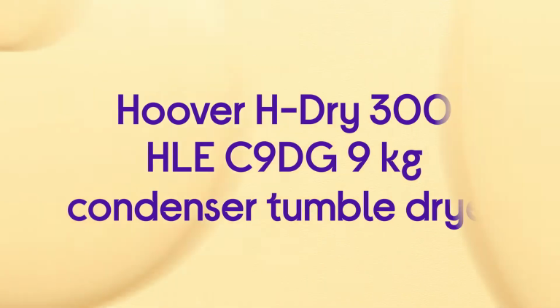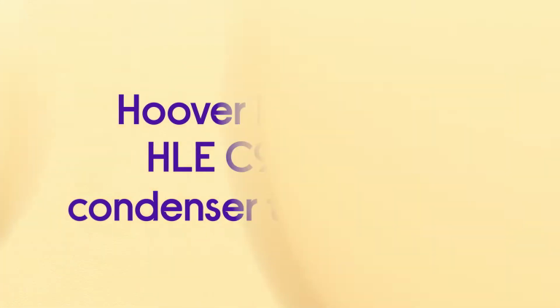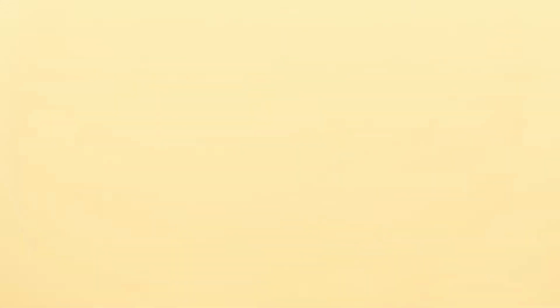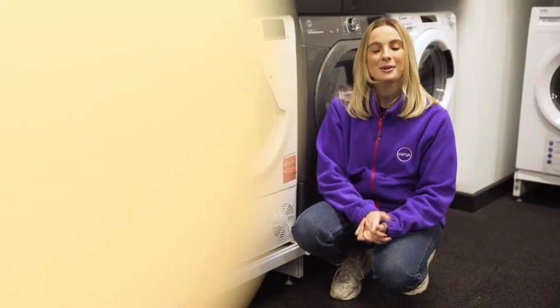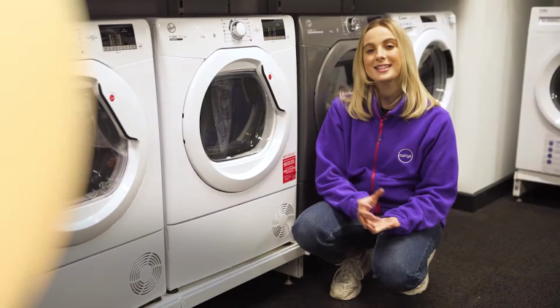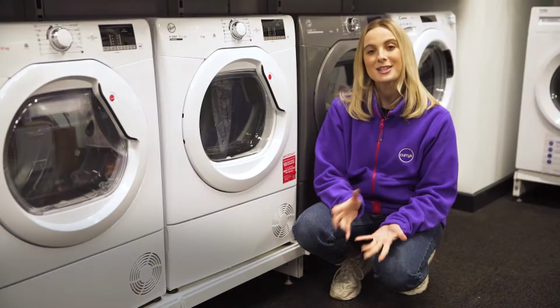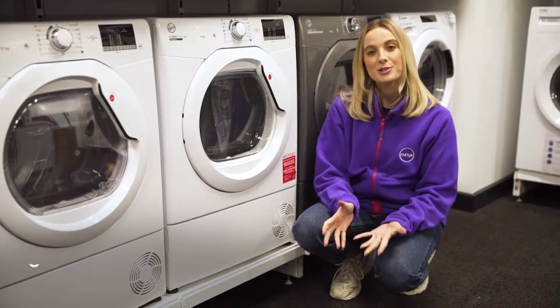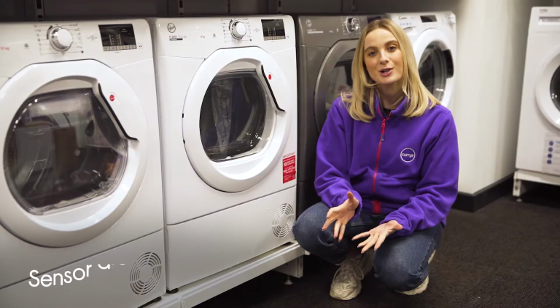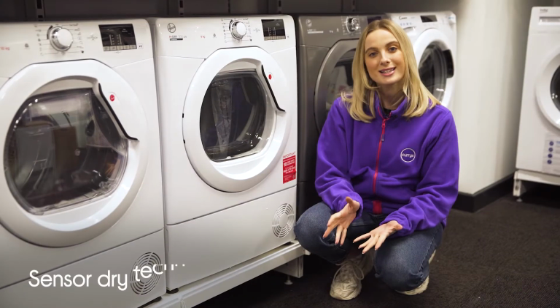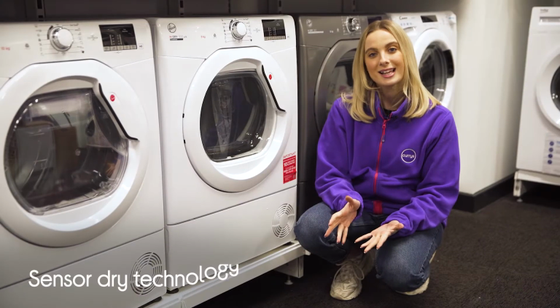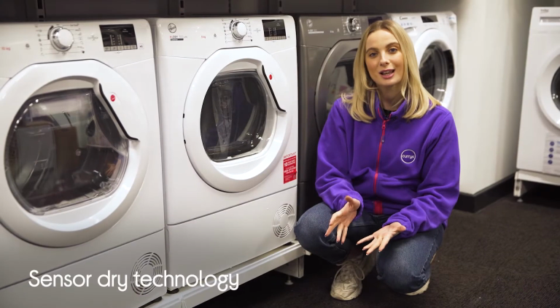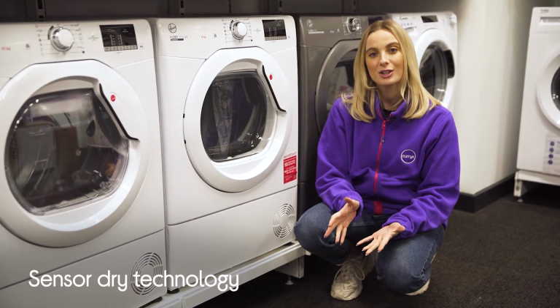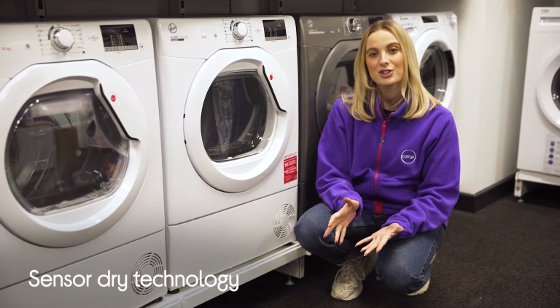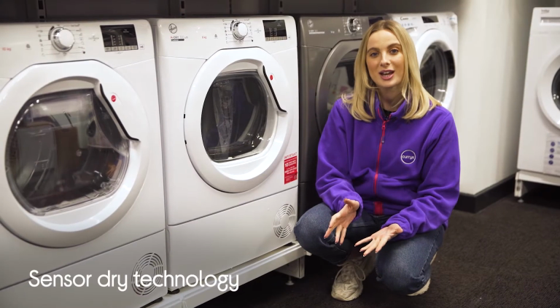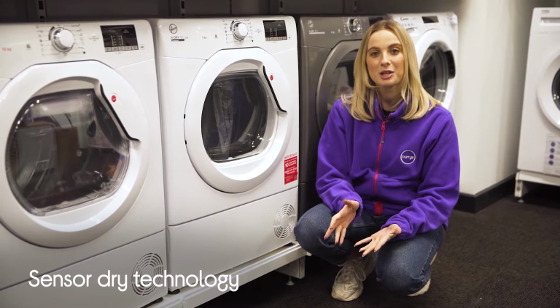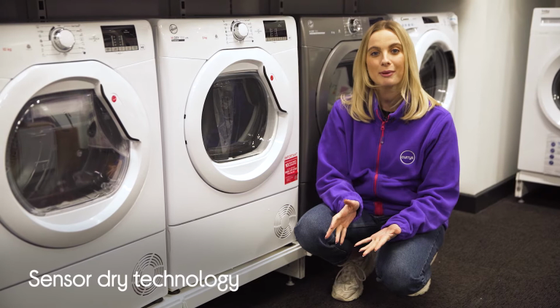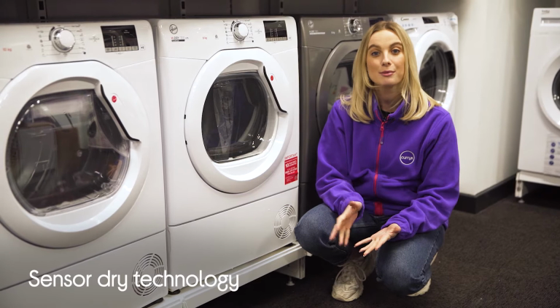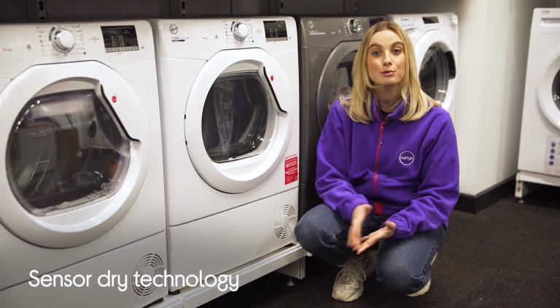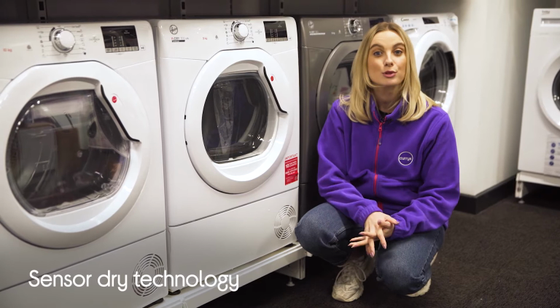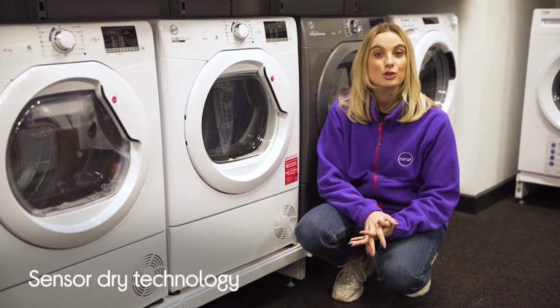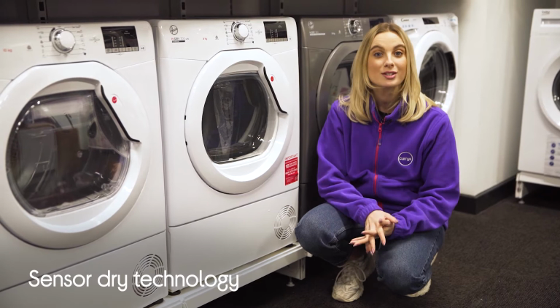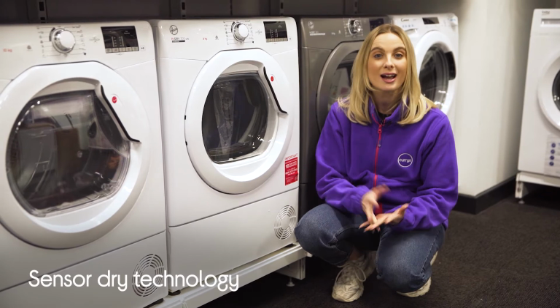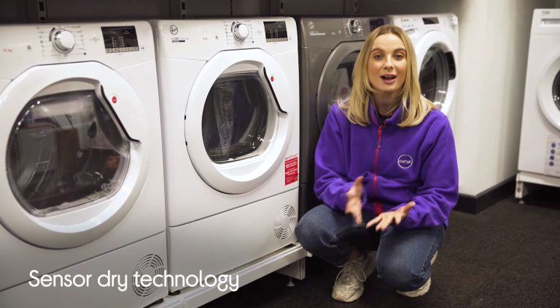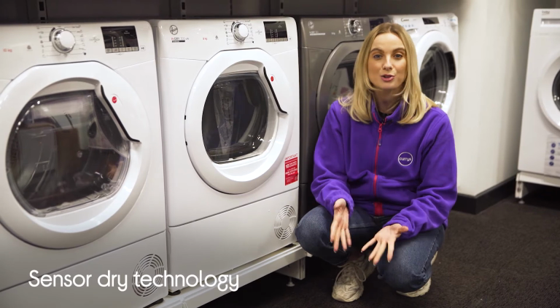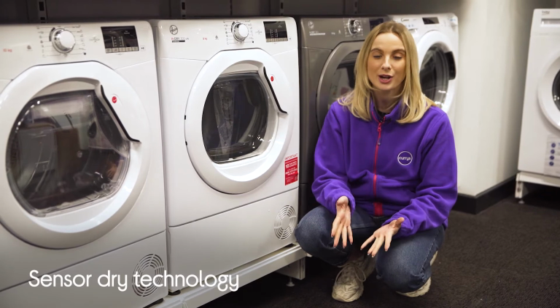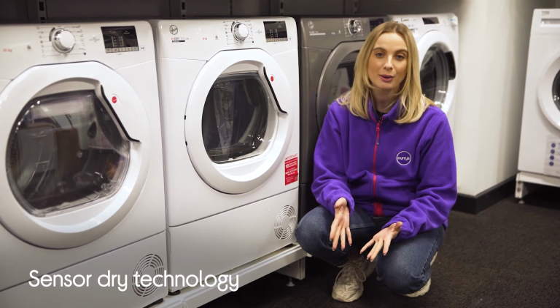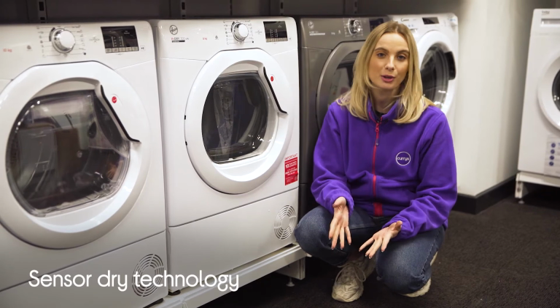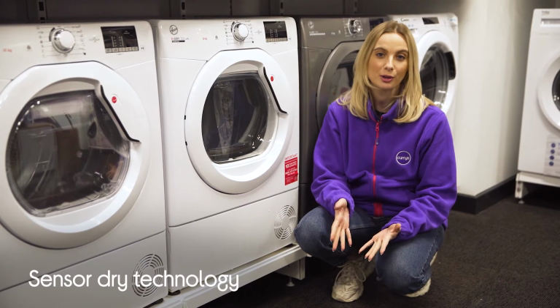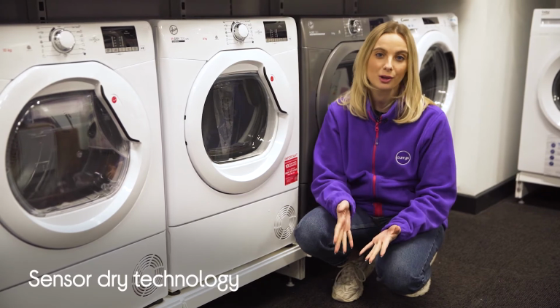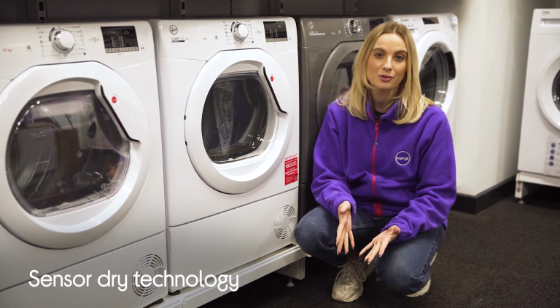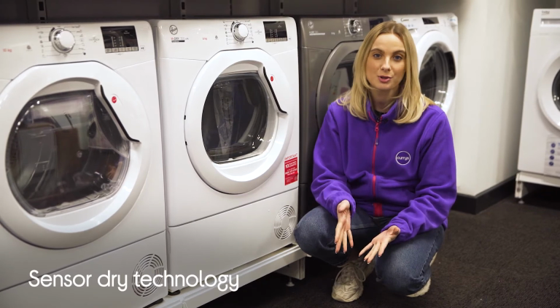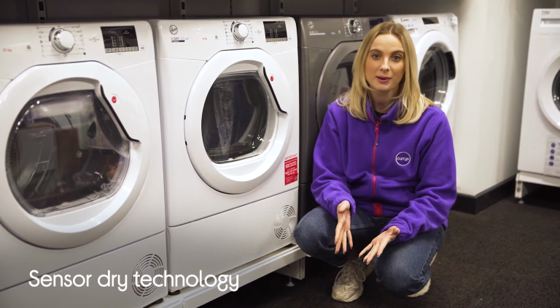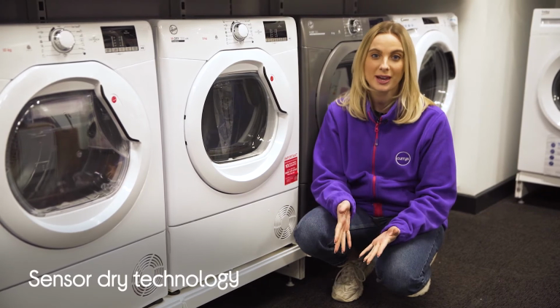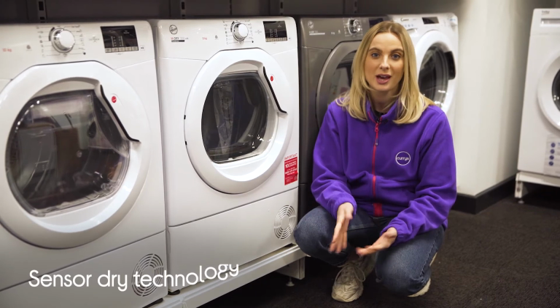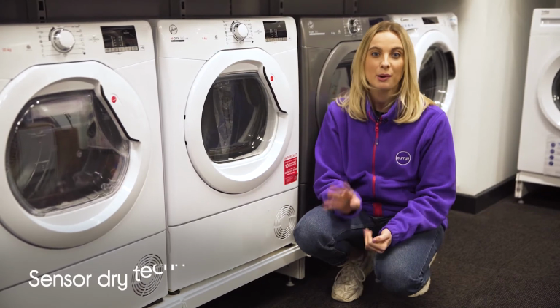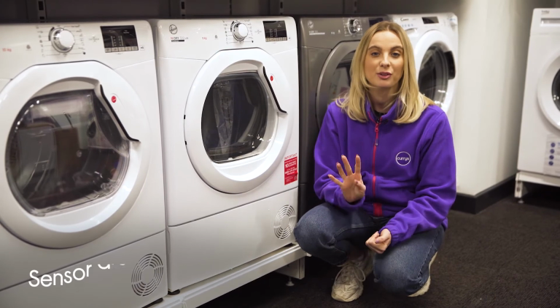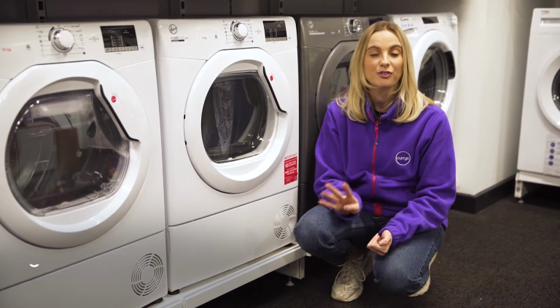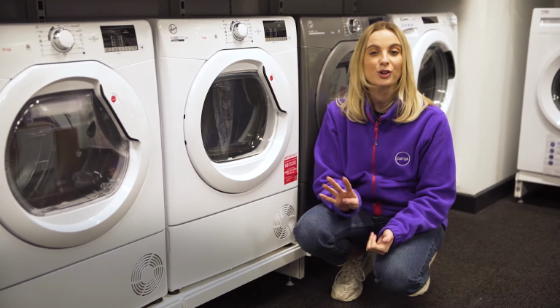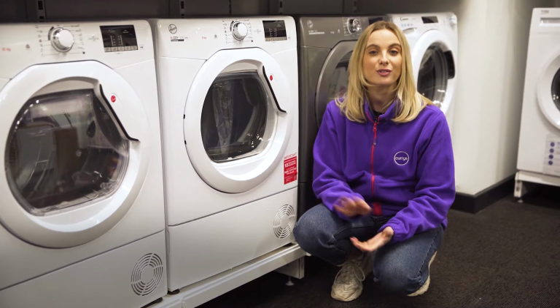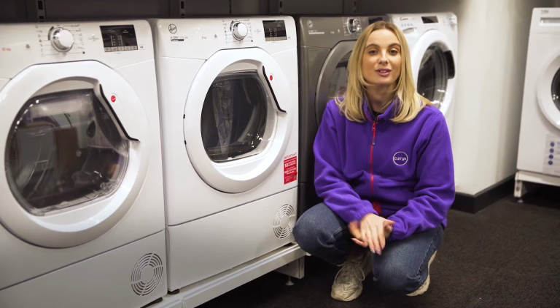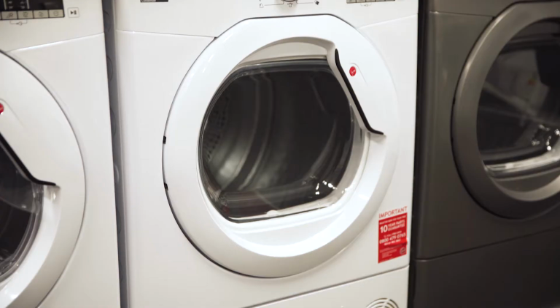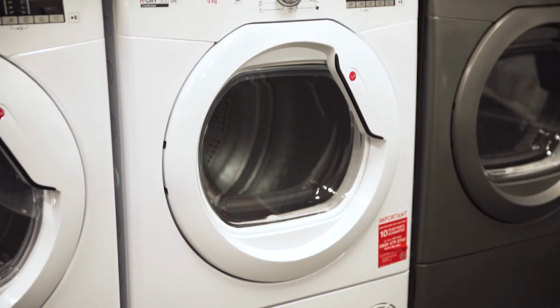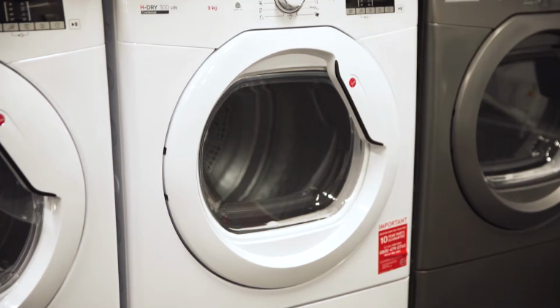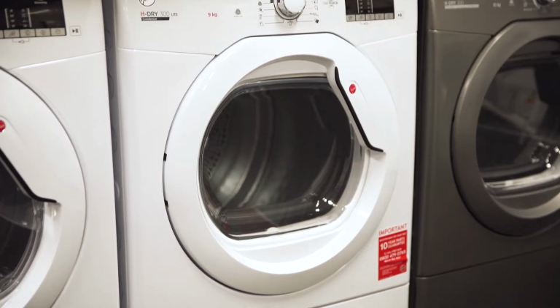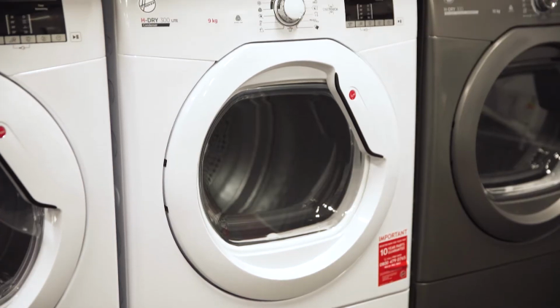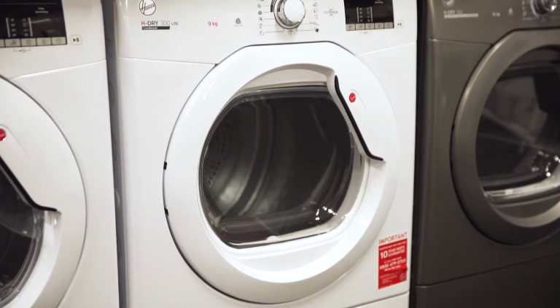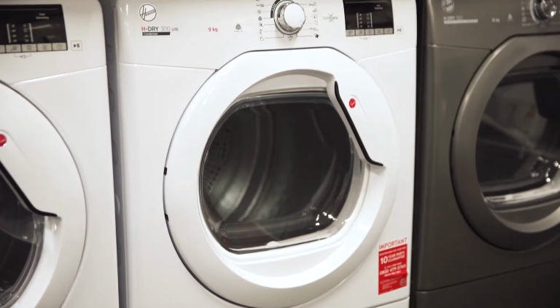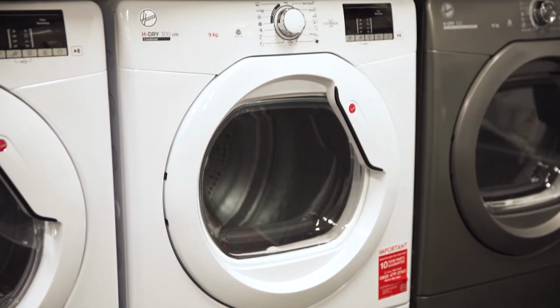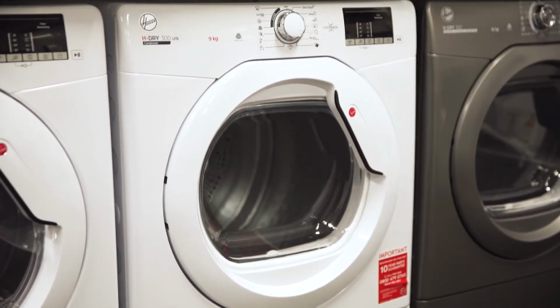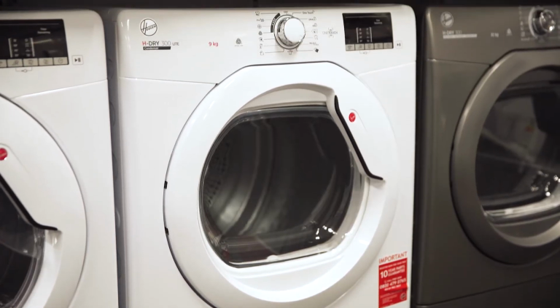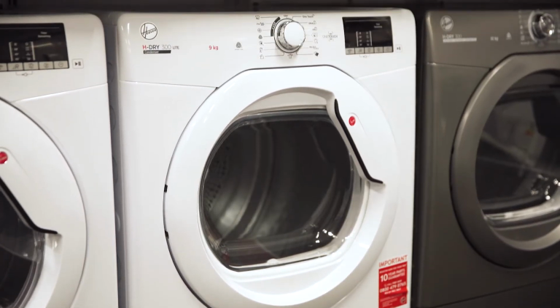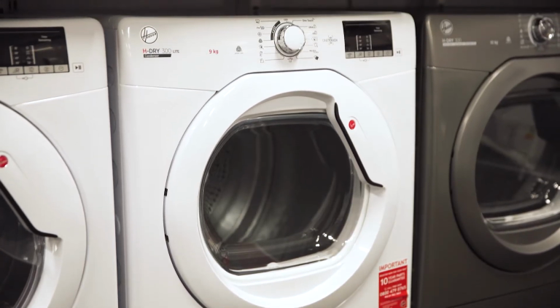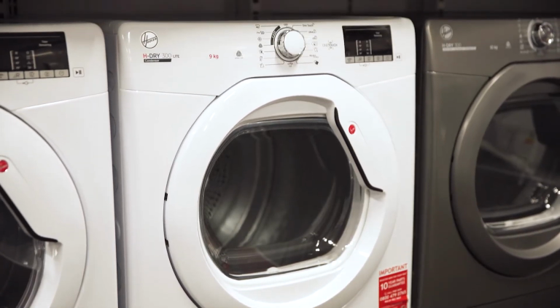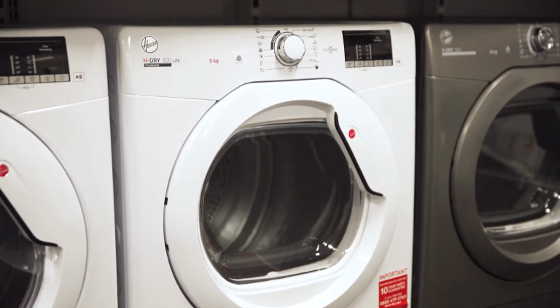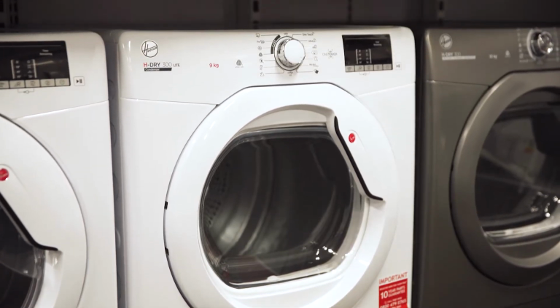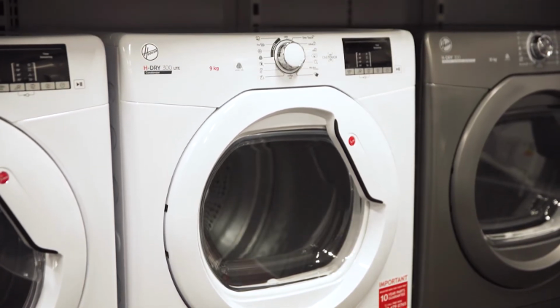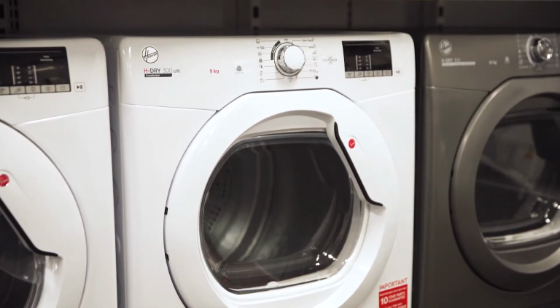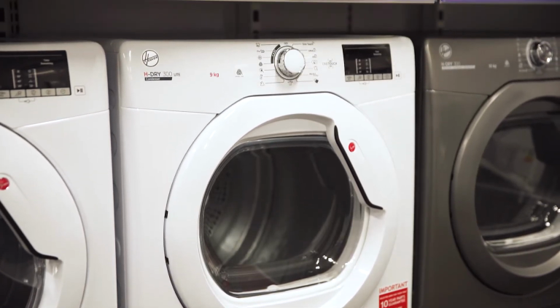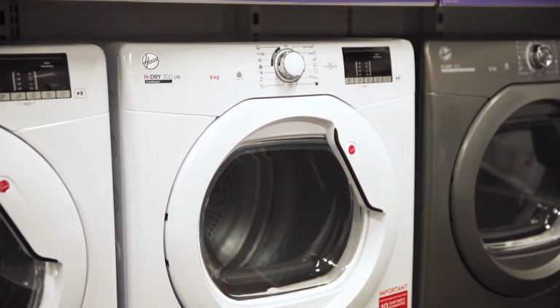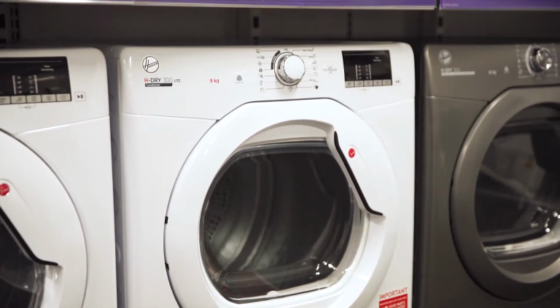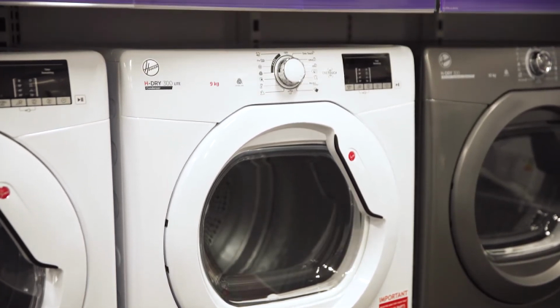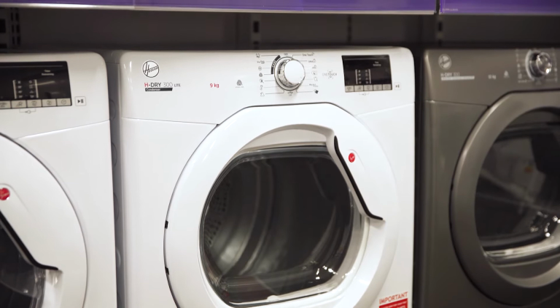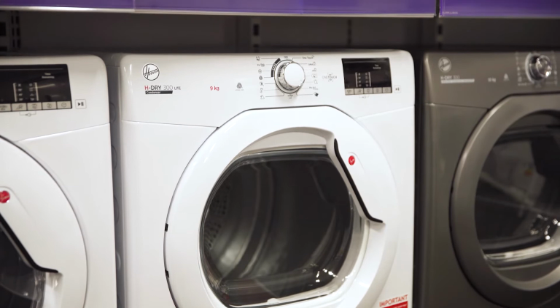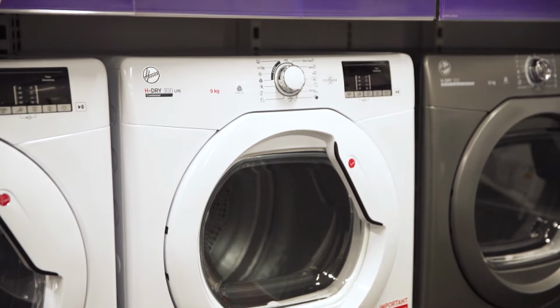With sensor dryer technology, you'll be able to adjust how dry you want your clothes to be, with four different levels to choose from, without risking damage from overheating.